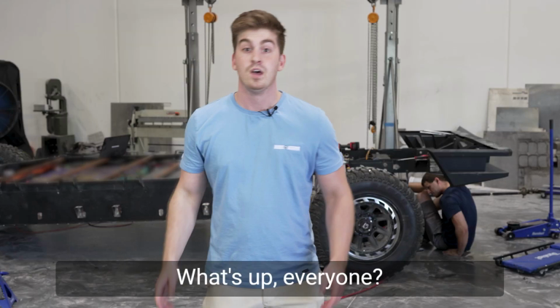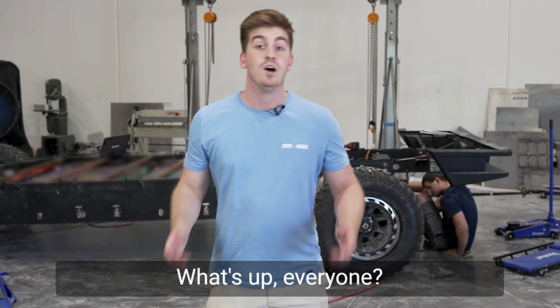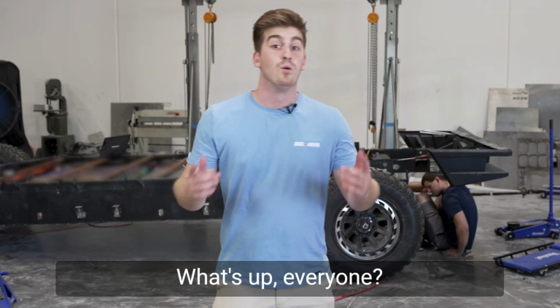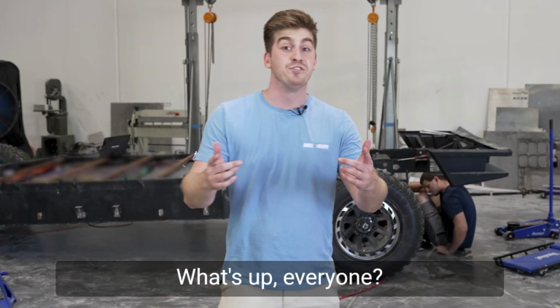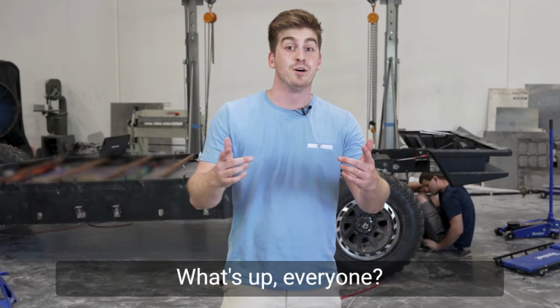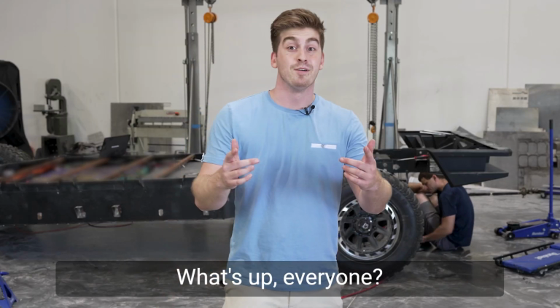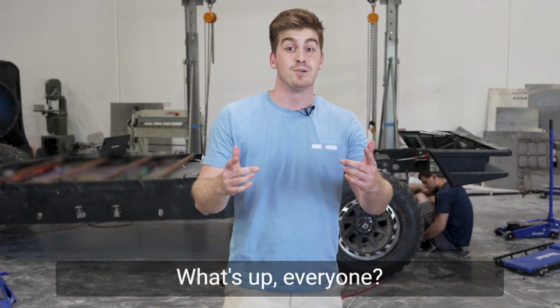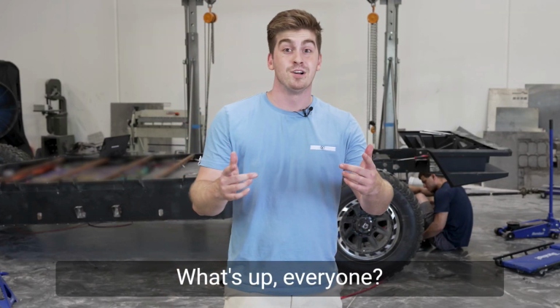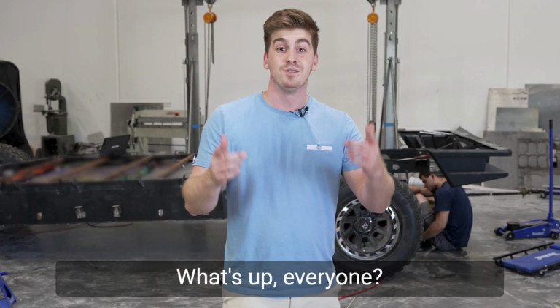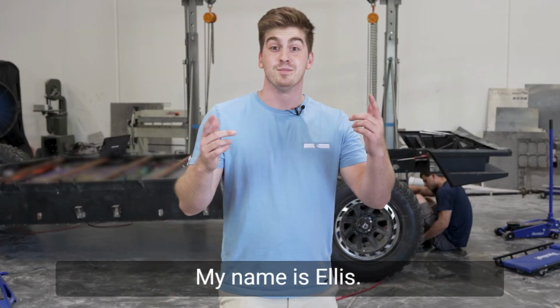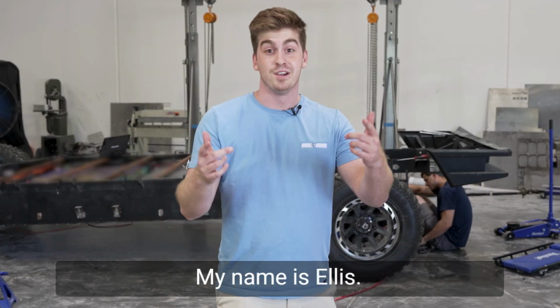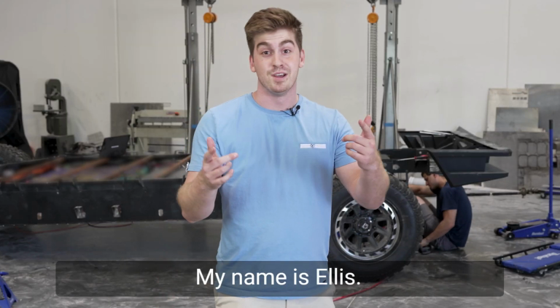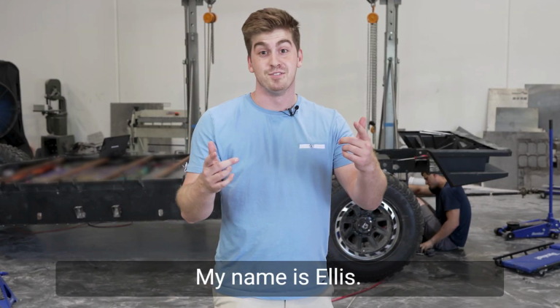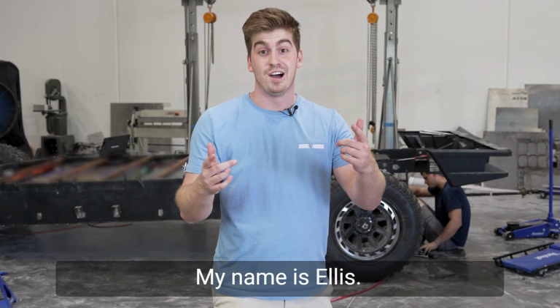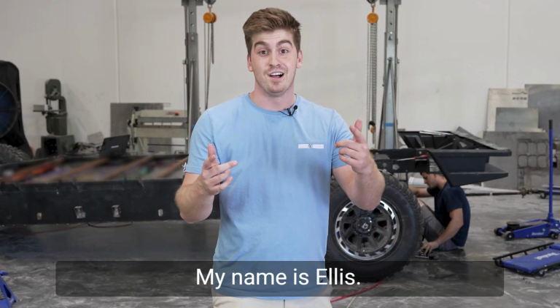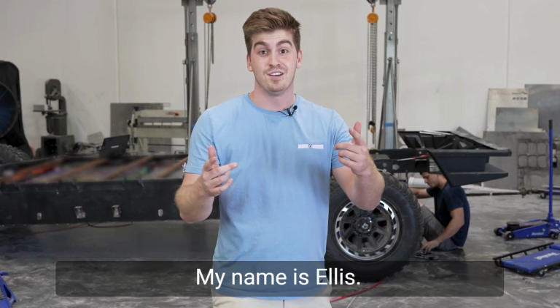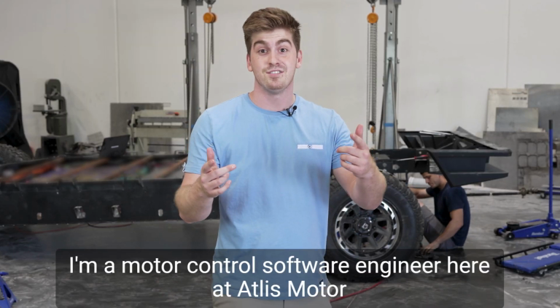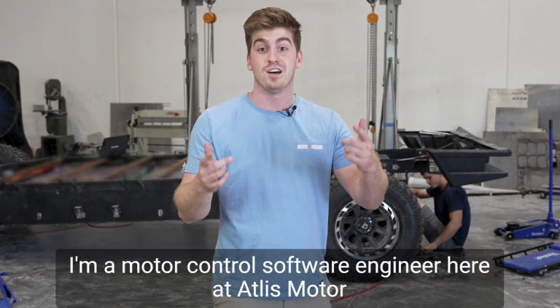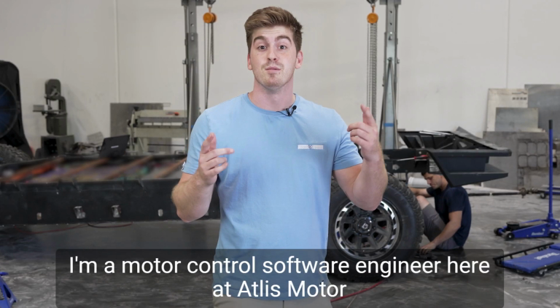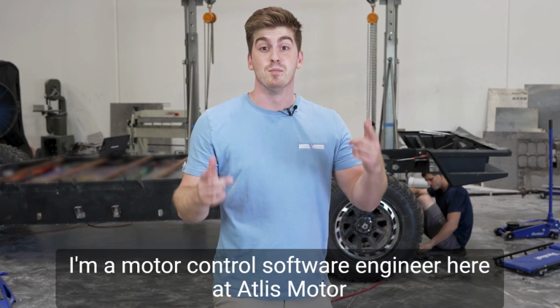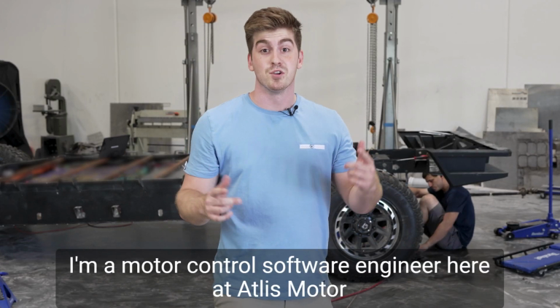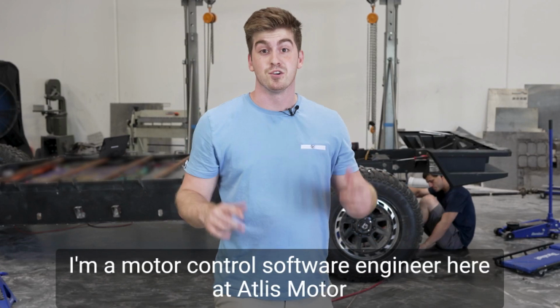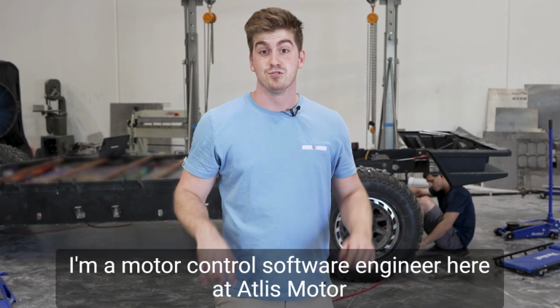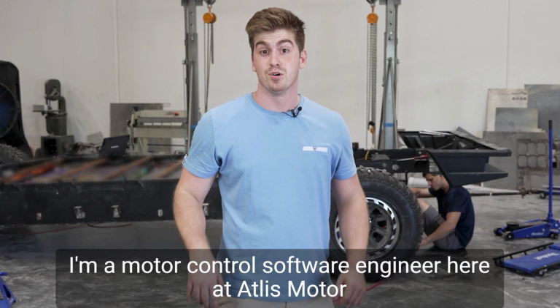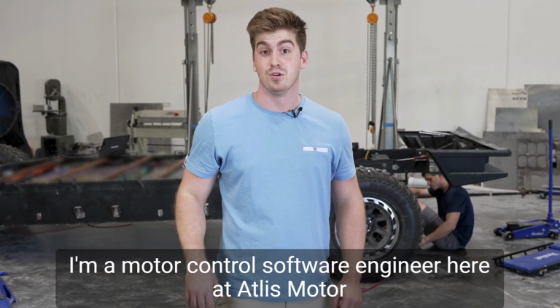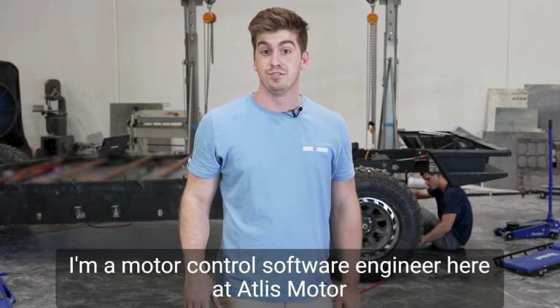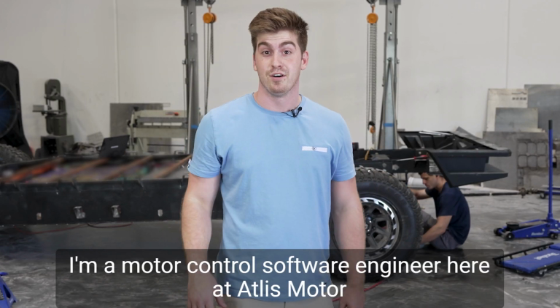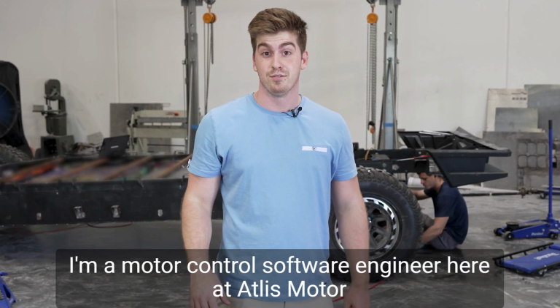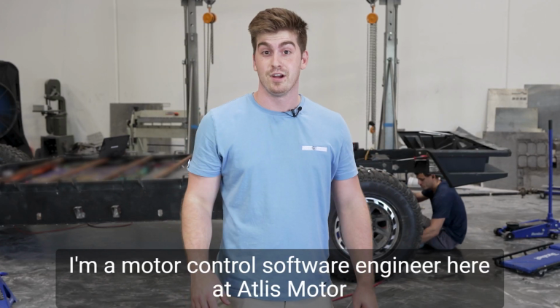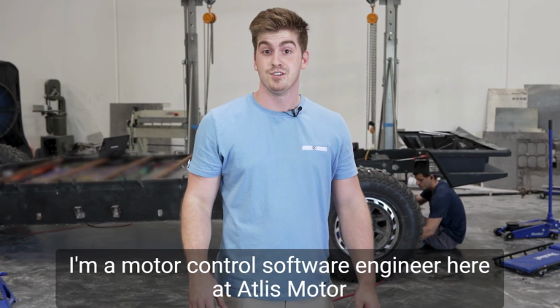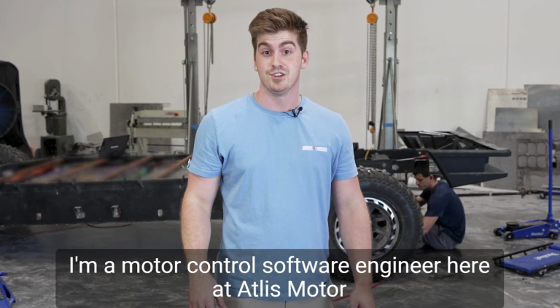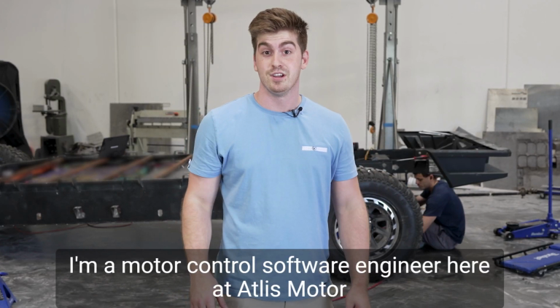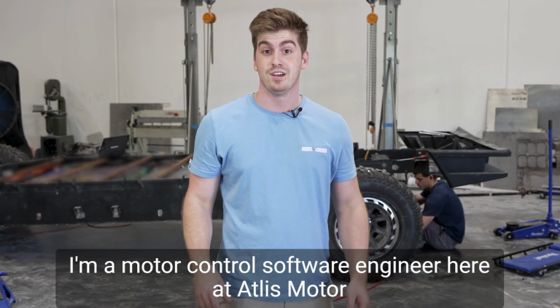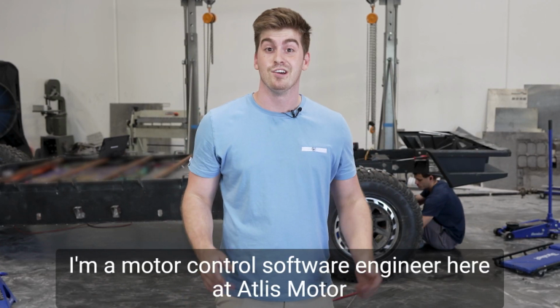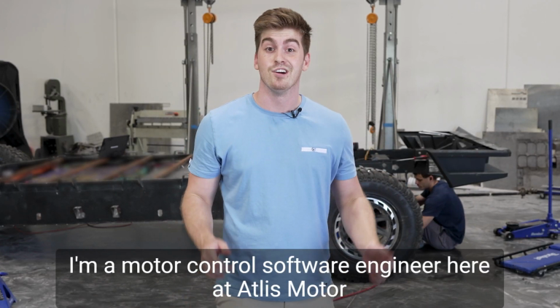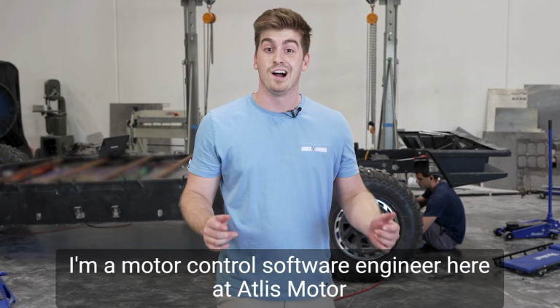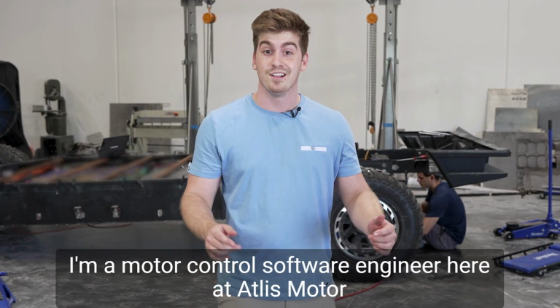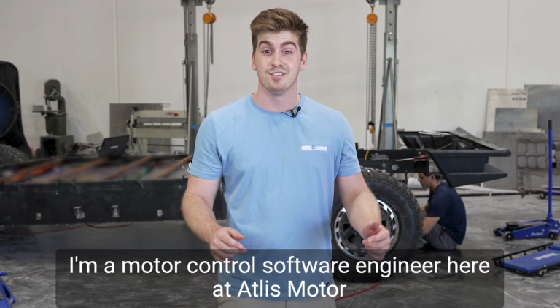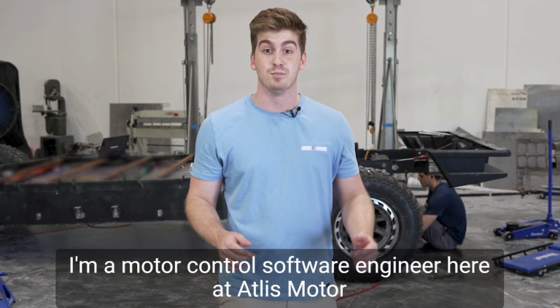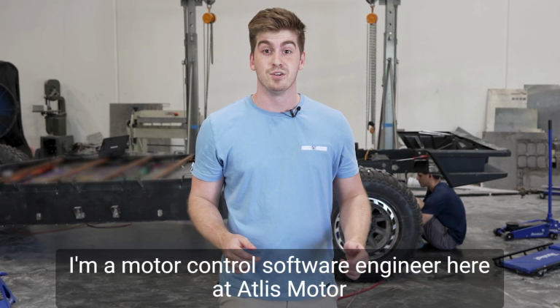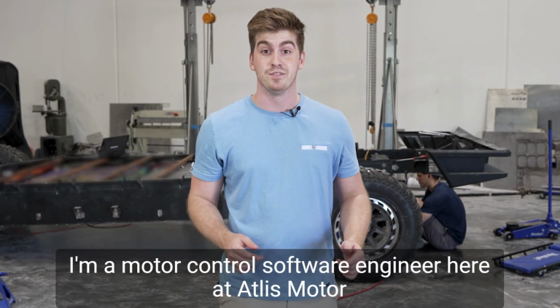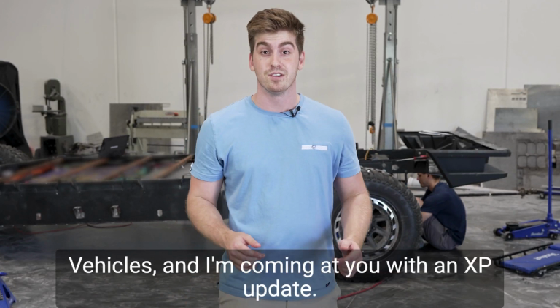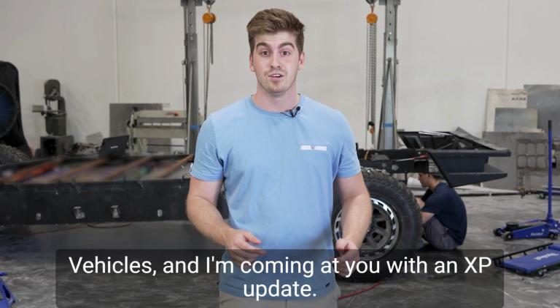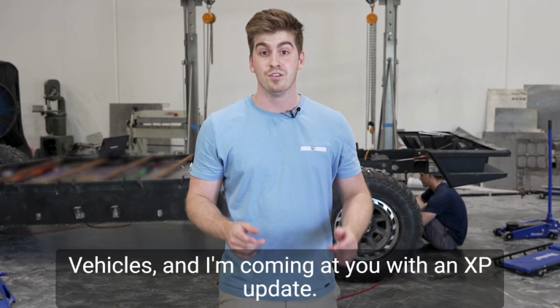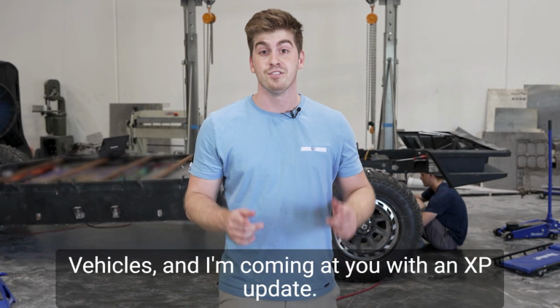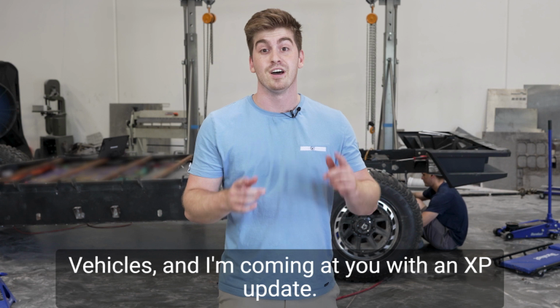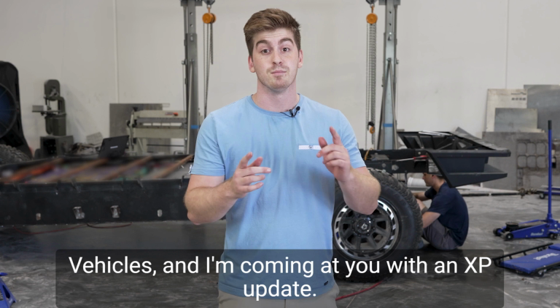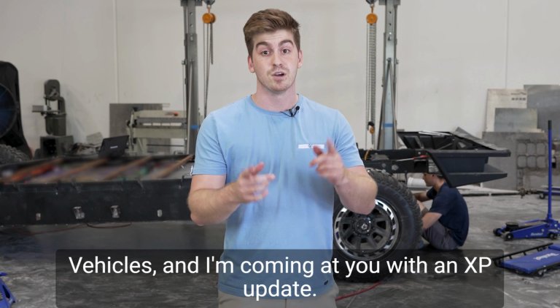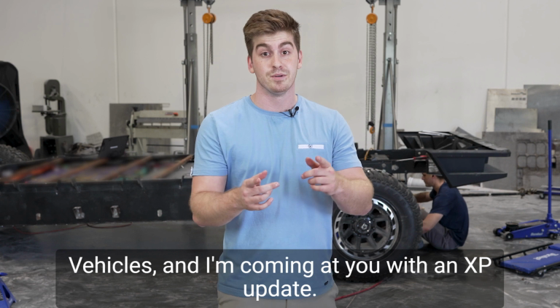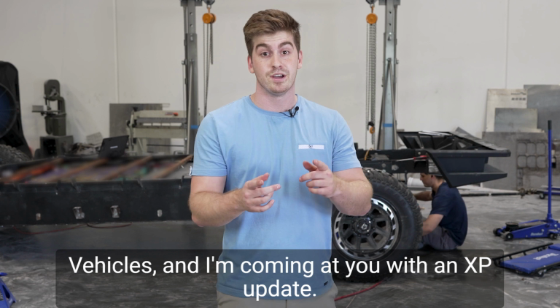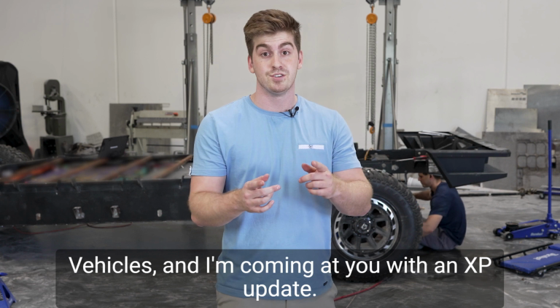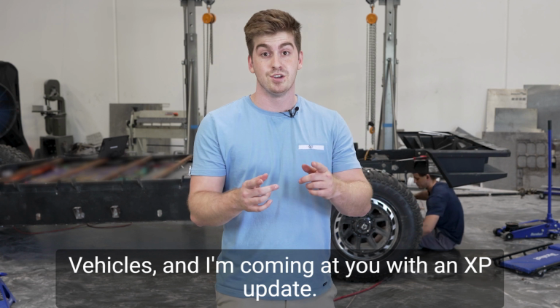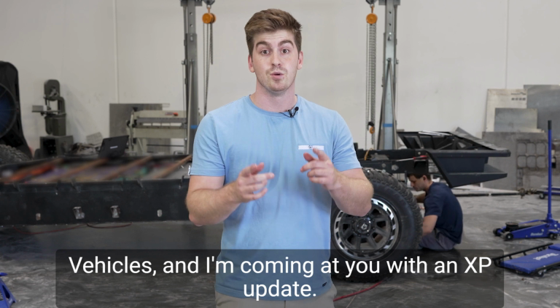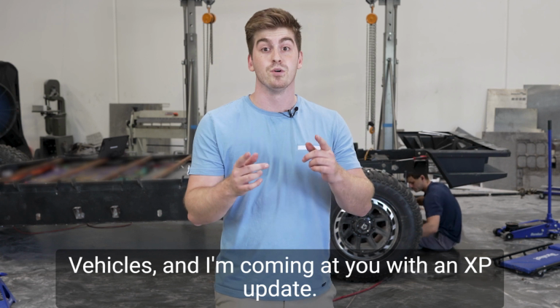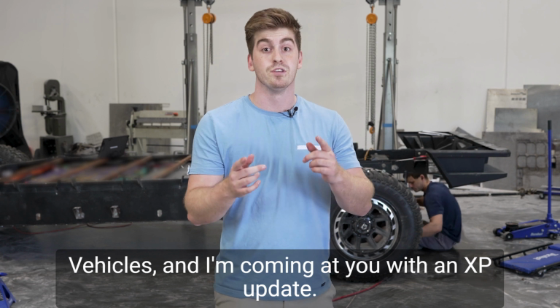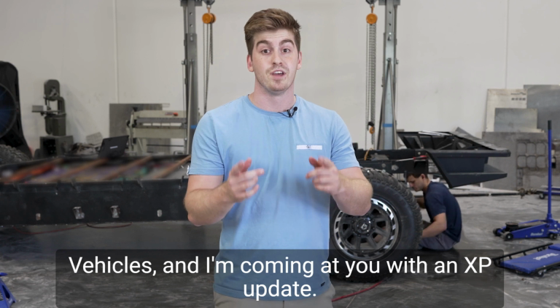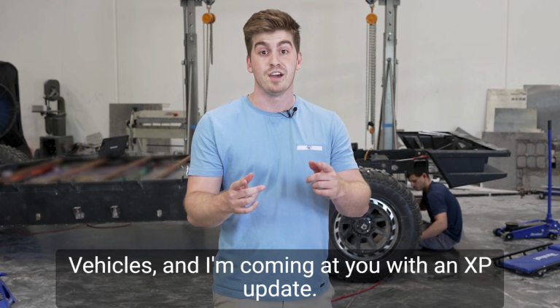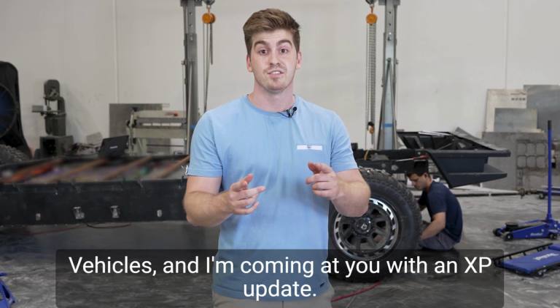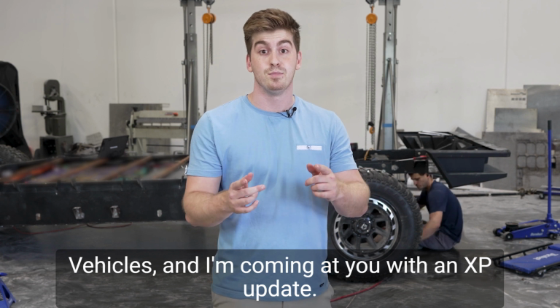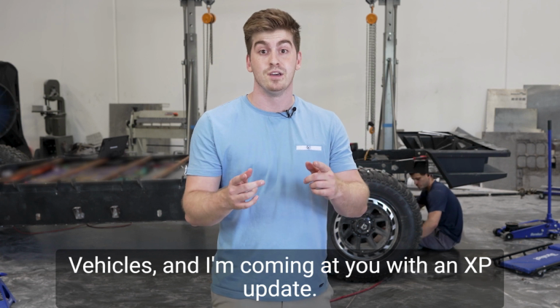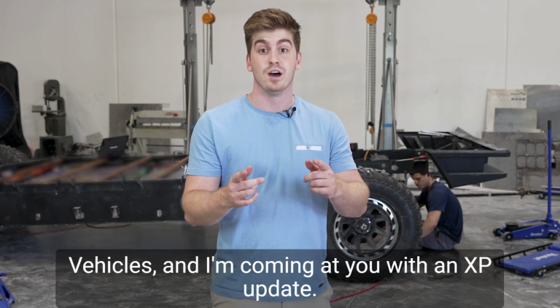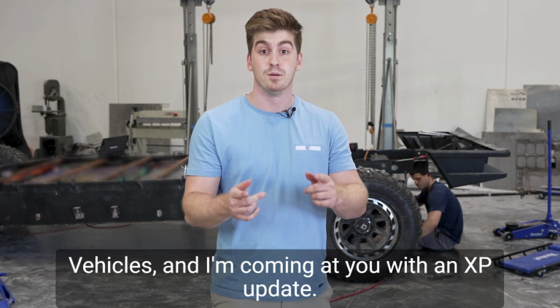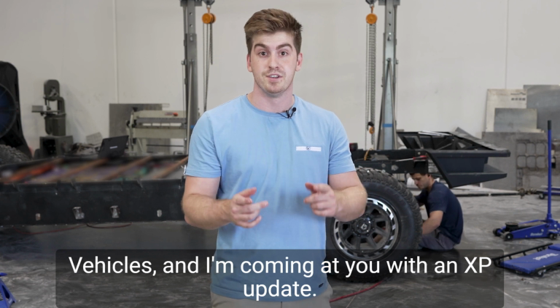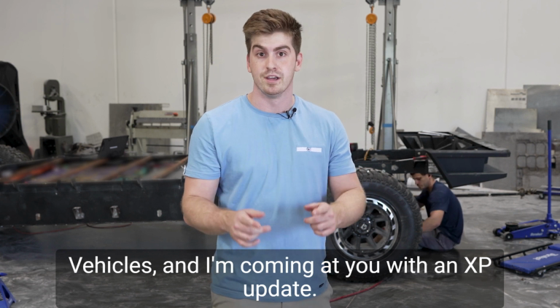What's up everyone? My name is Ellis. I'm a motor control software engineer here at Atlas Motor Vehicles and I'm coming at you with an XP update.